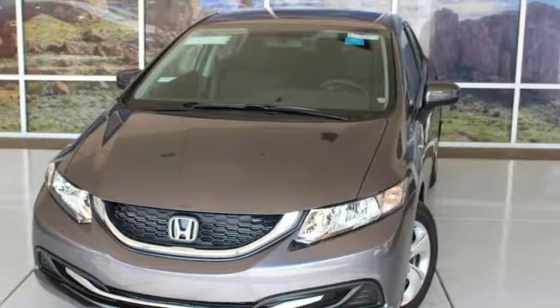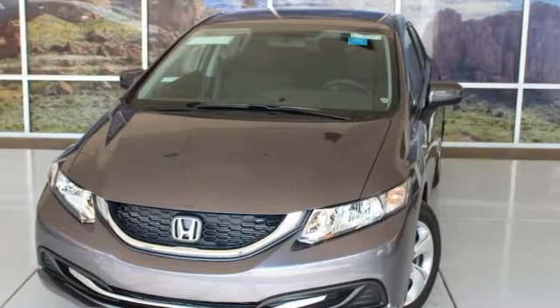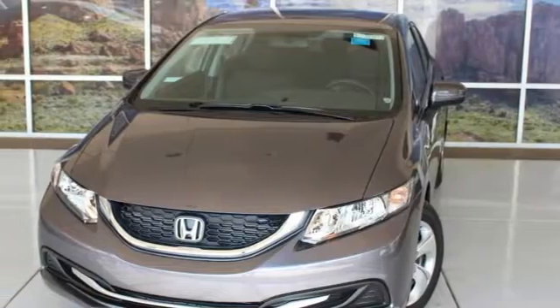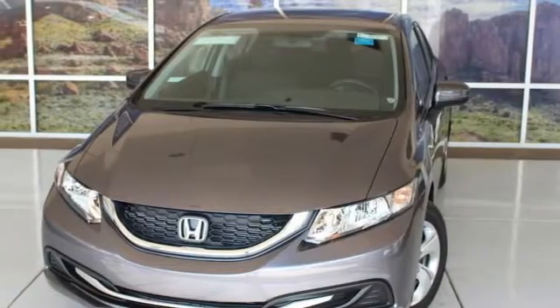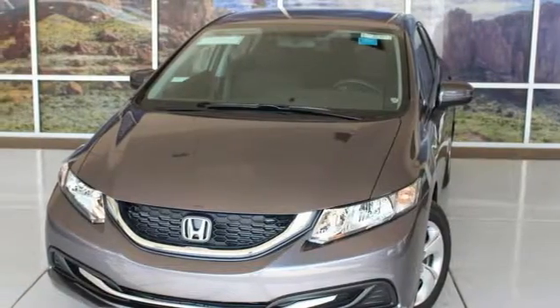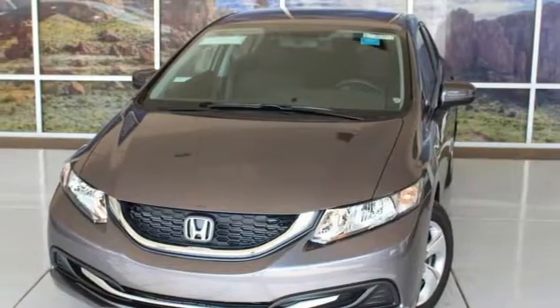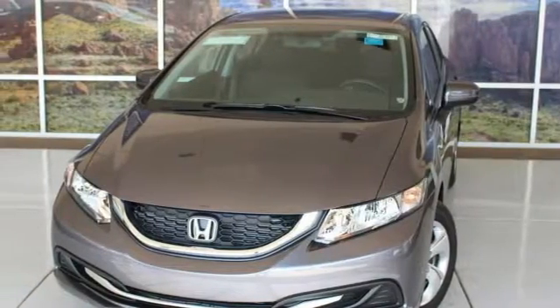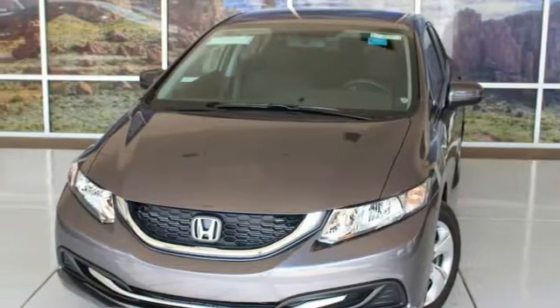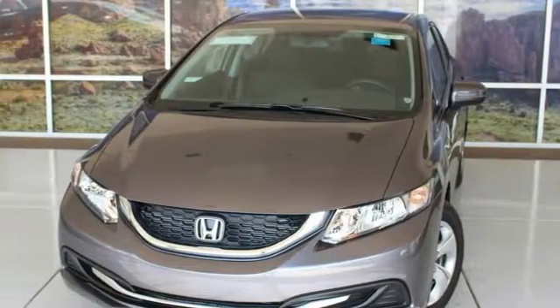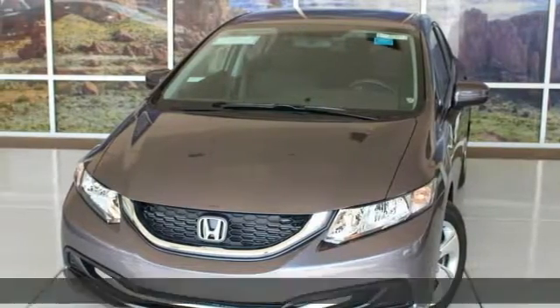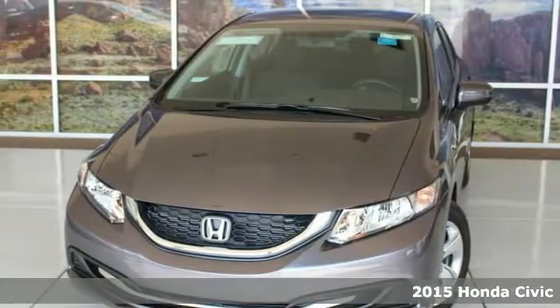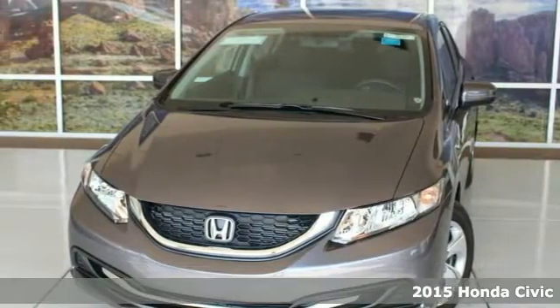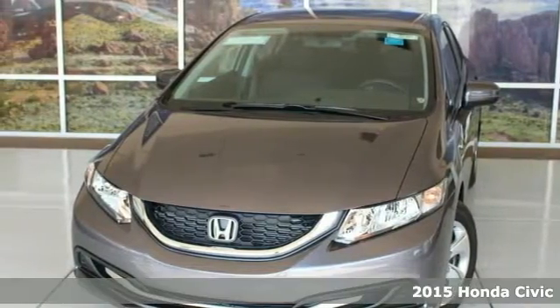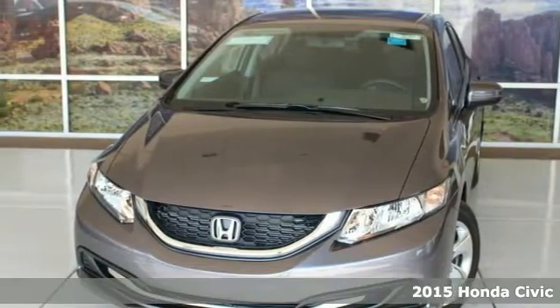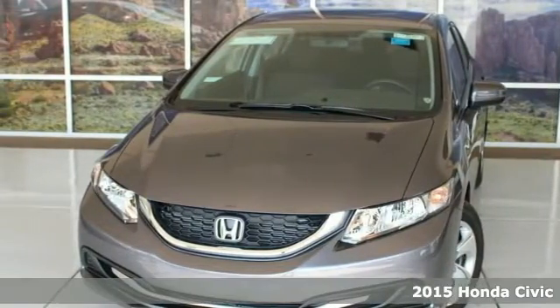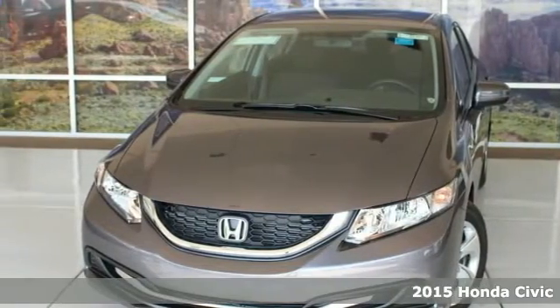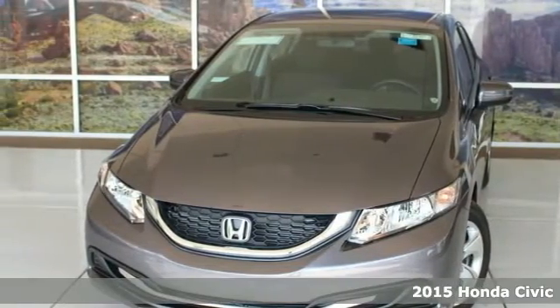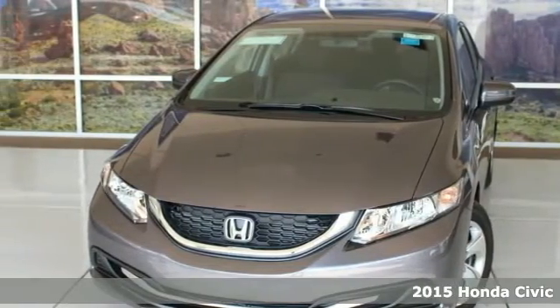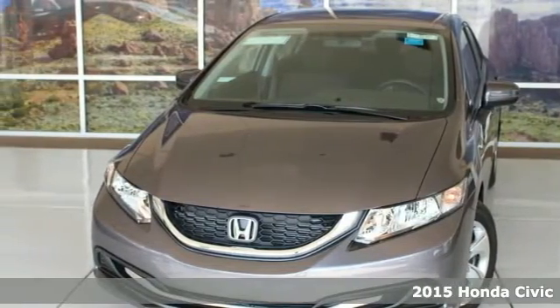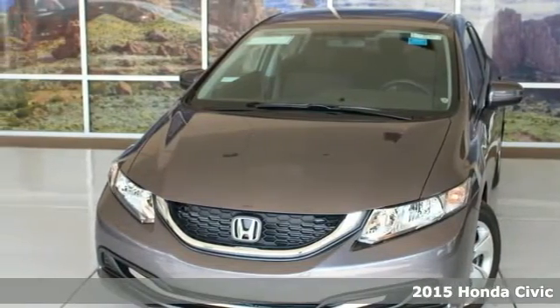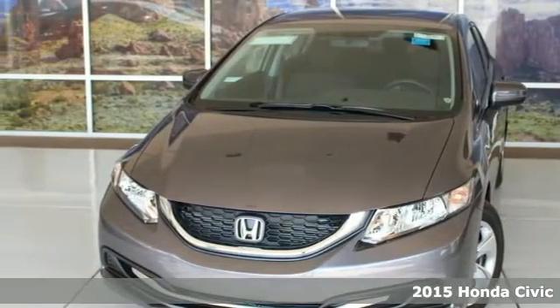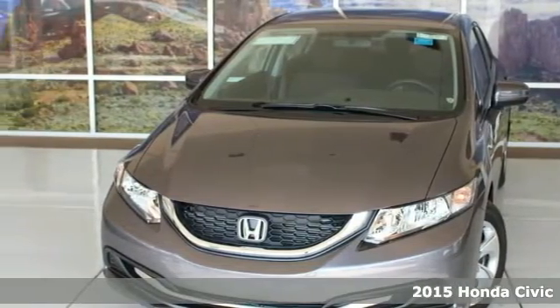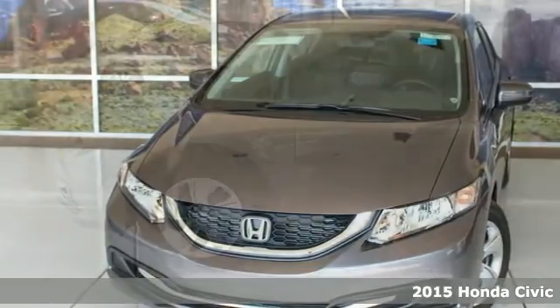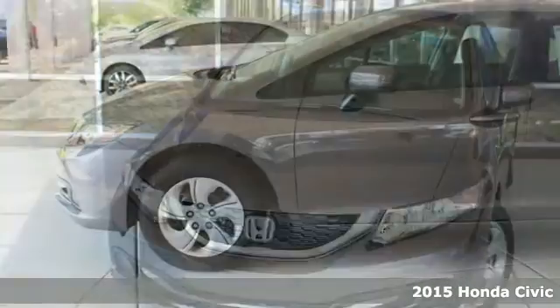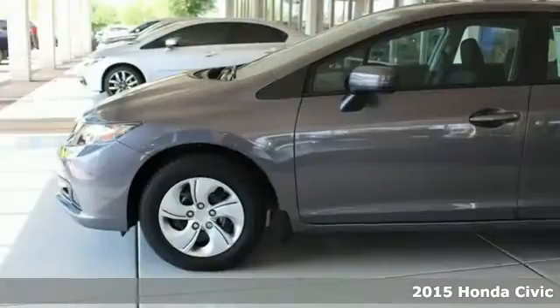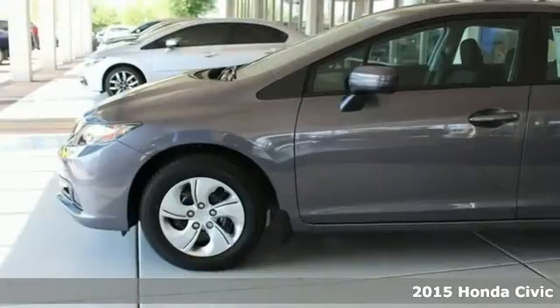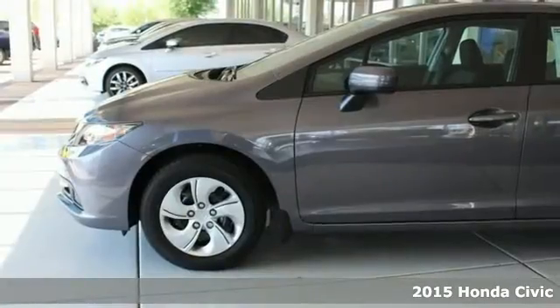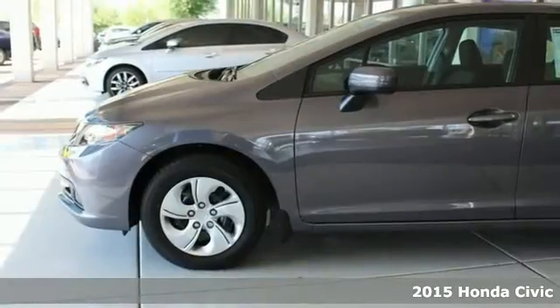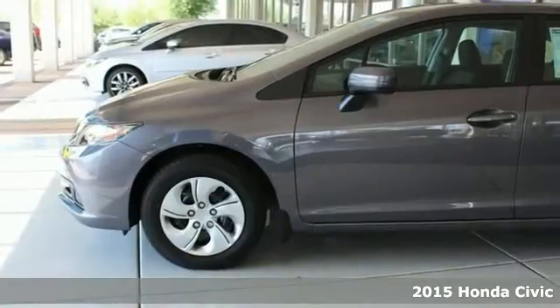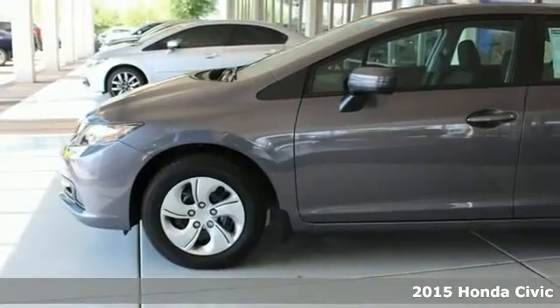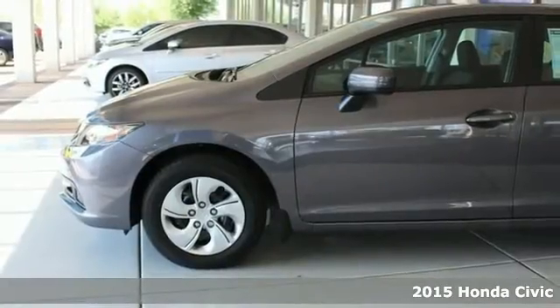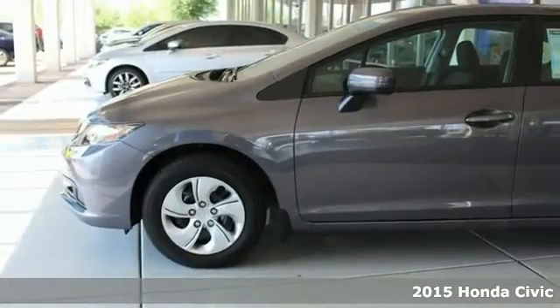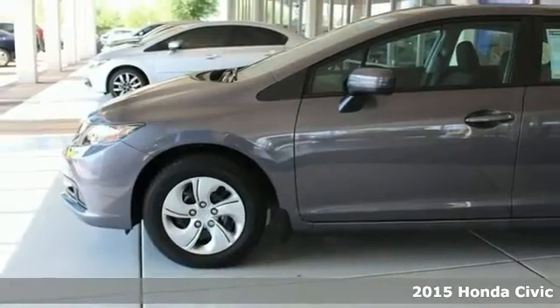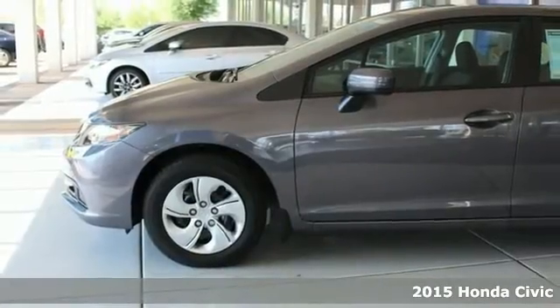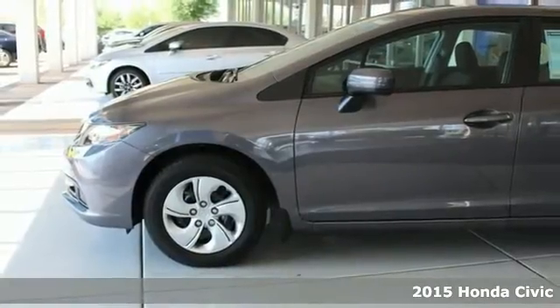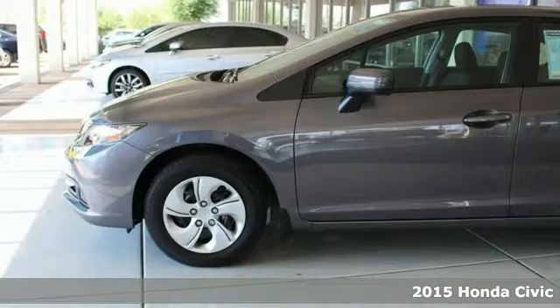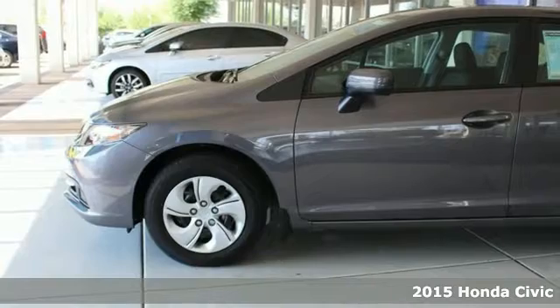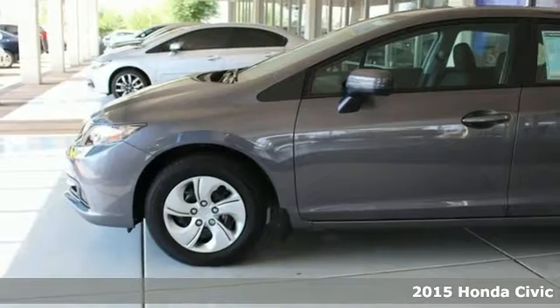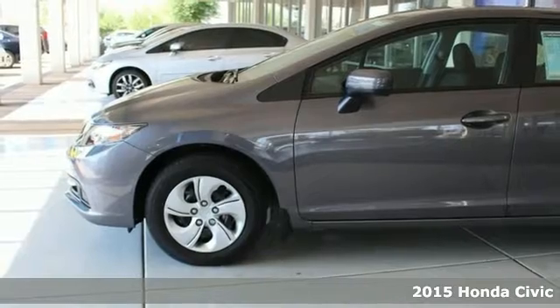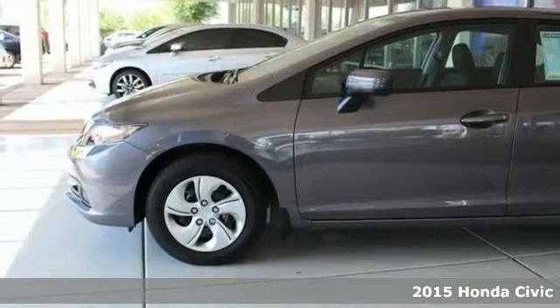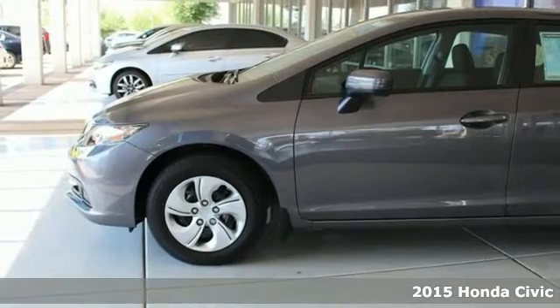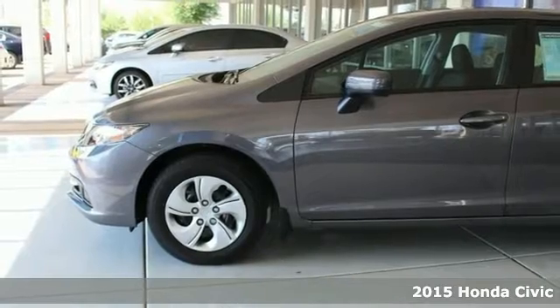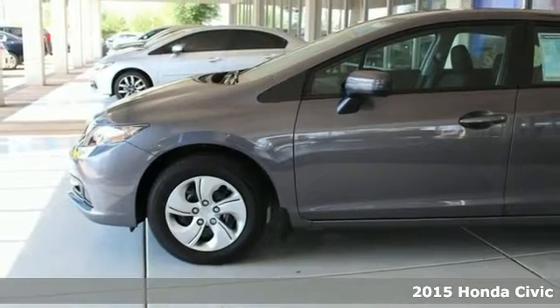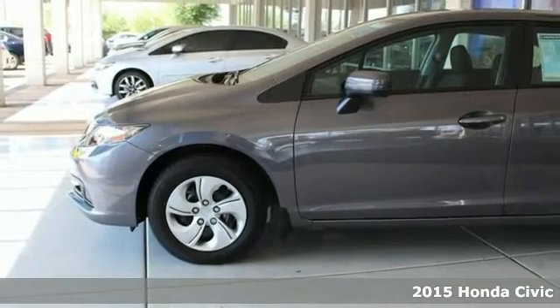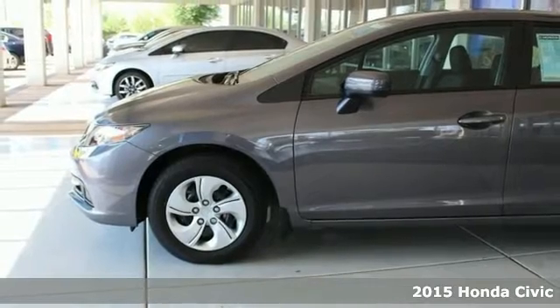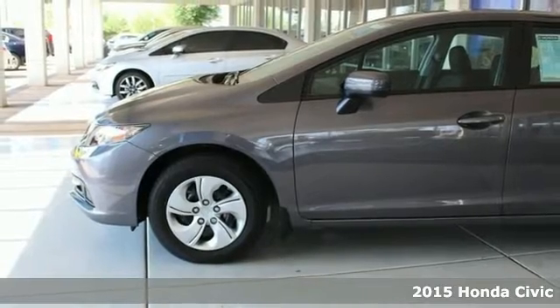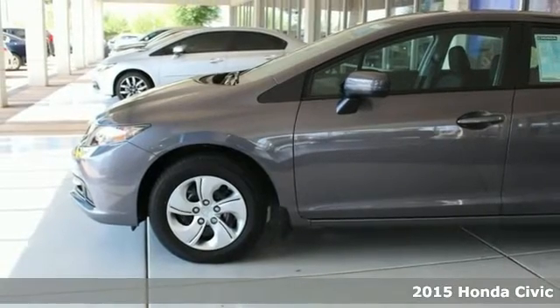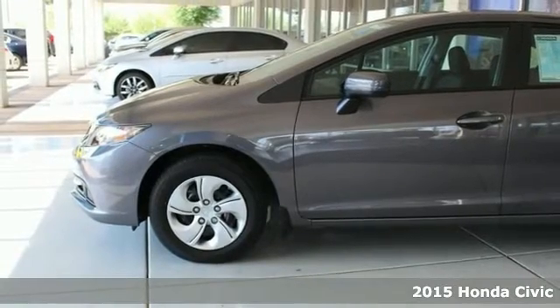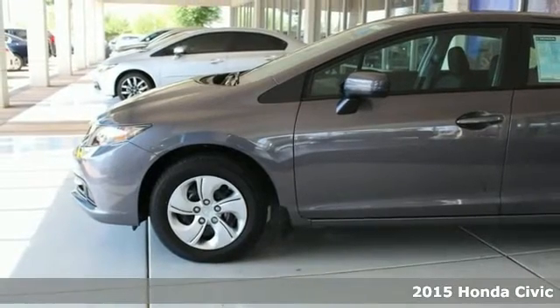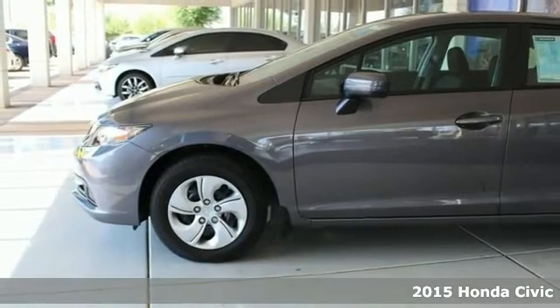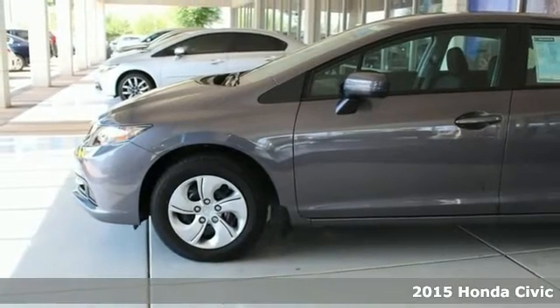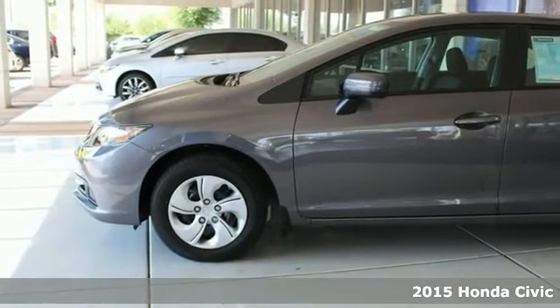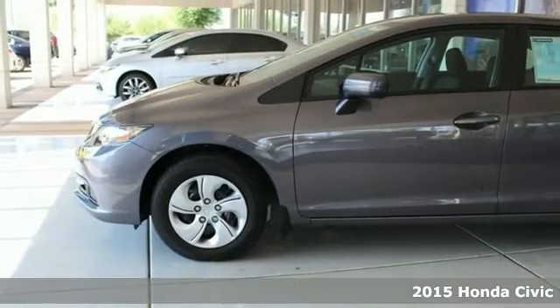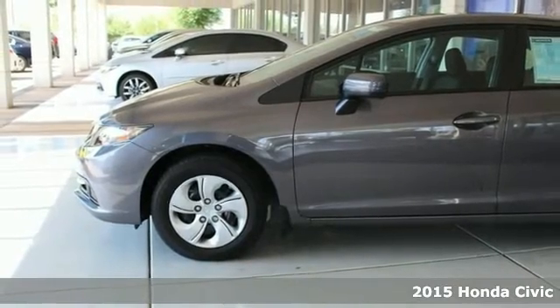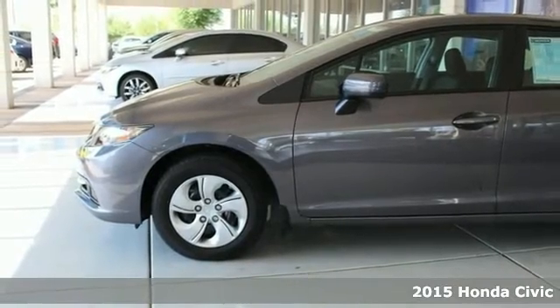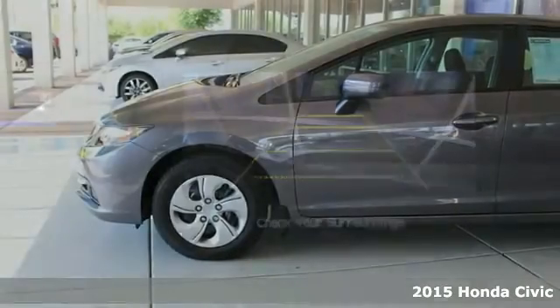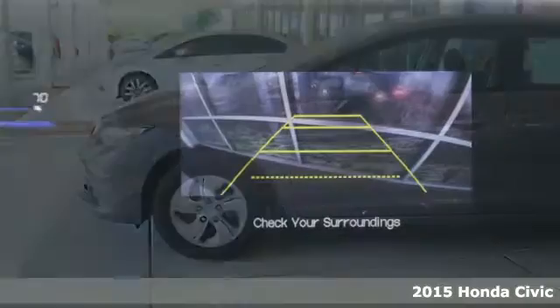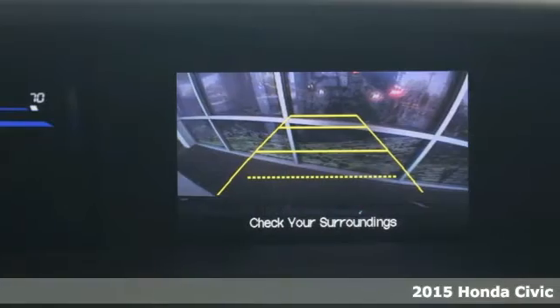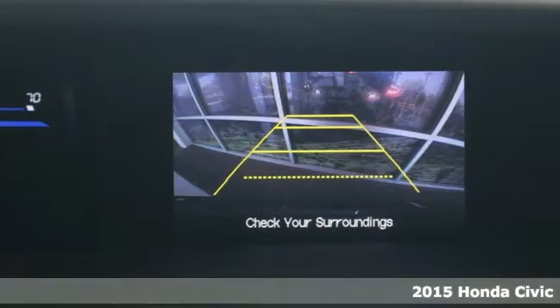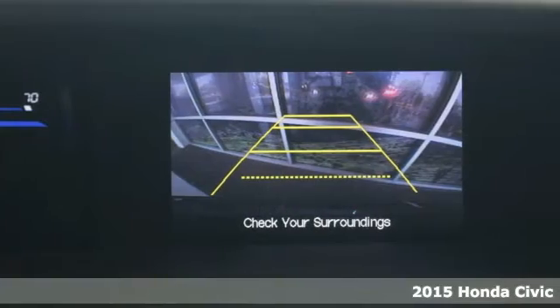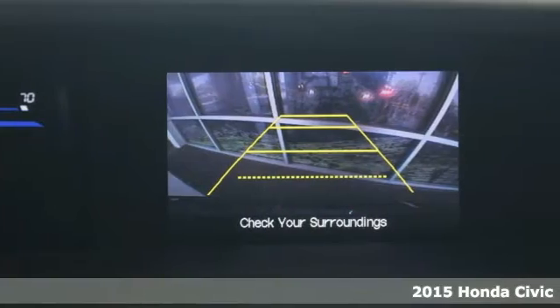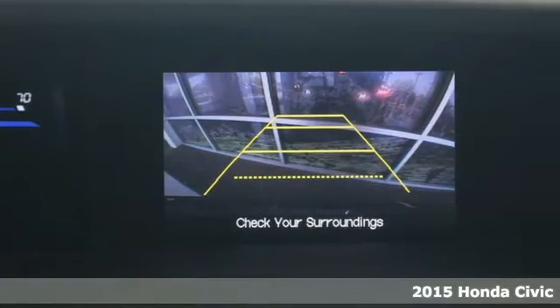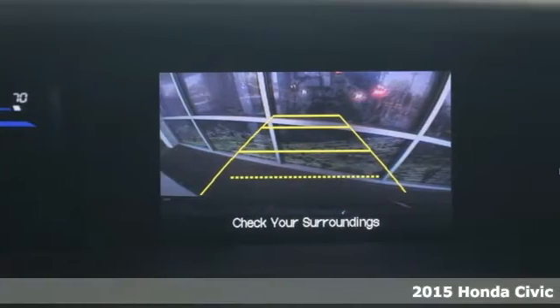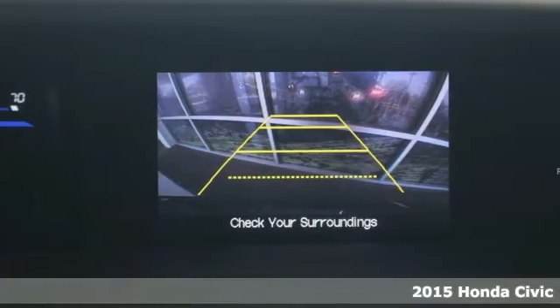It's a 2015 Honda Civic. Beautifully designed and impressively equipped, this Honda is a cut above the rest.